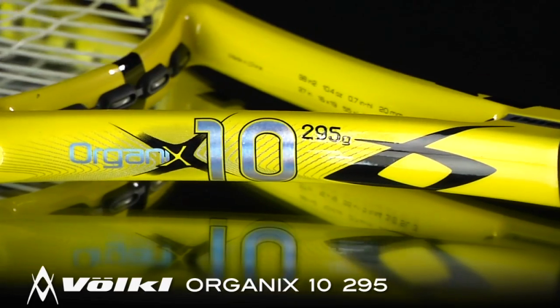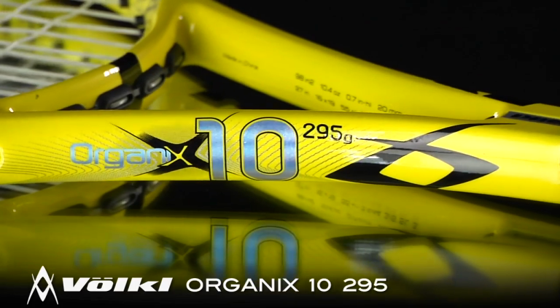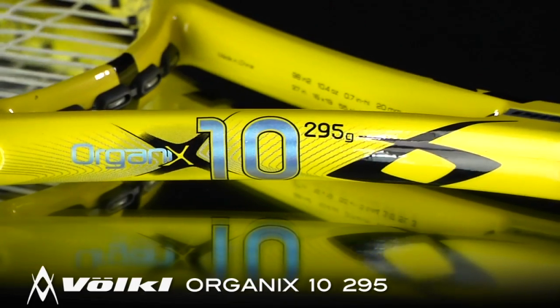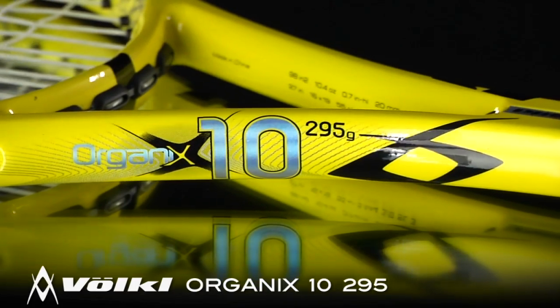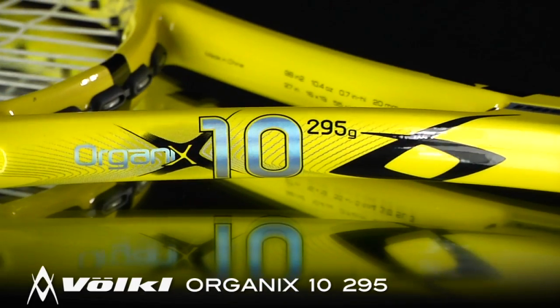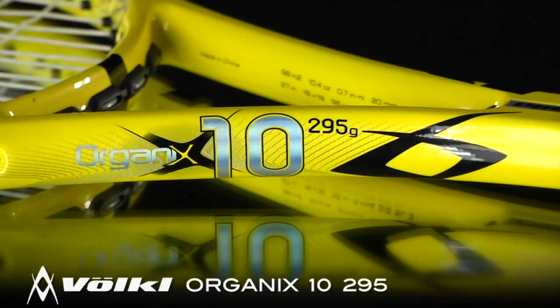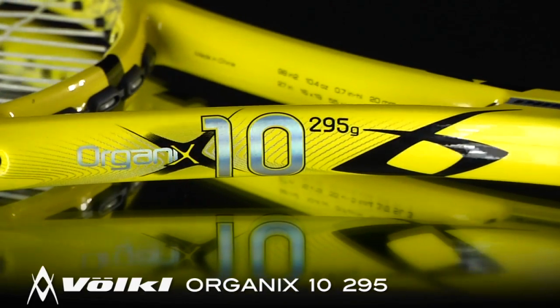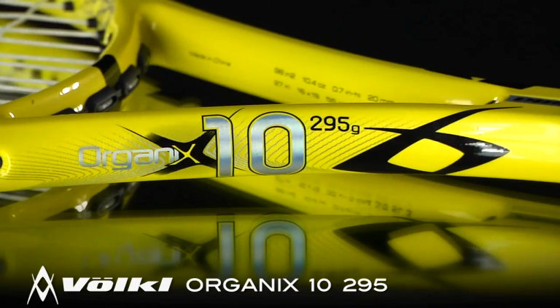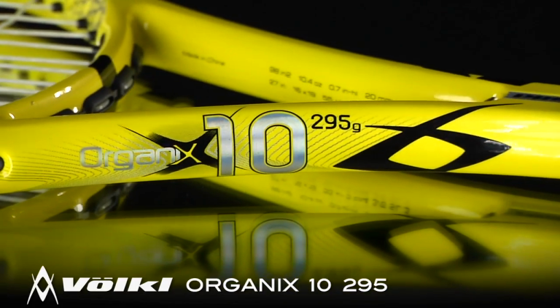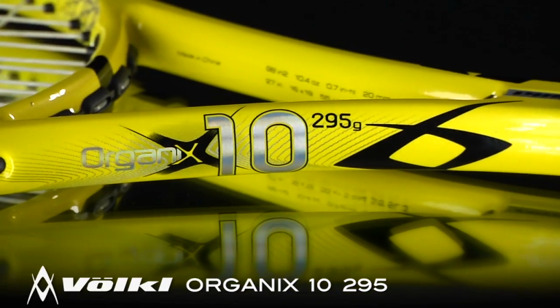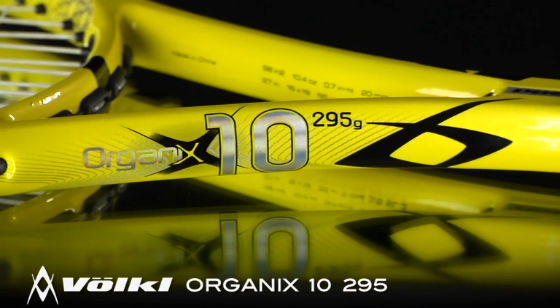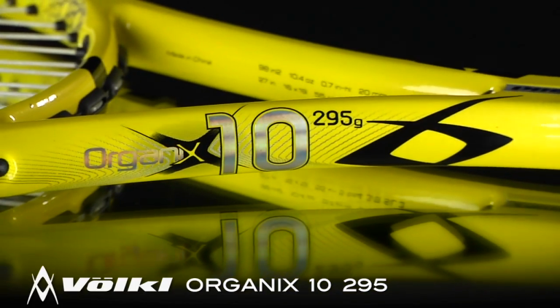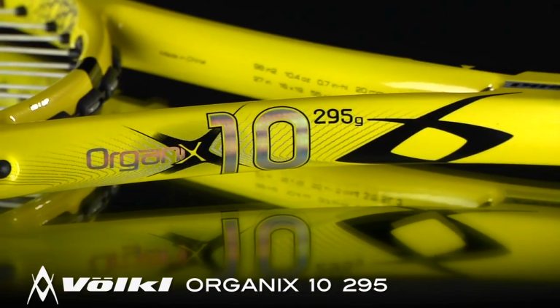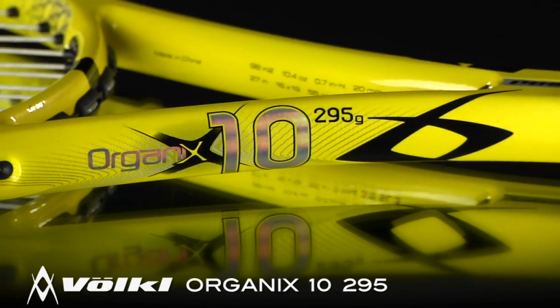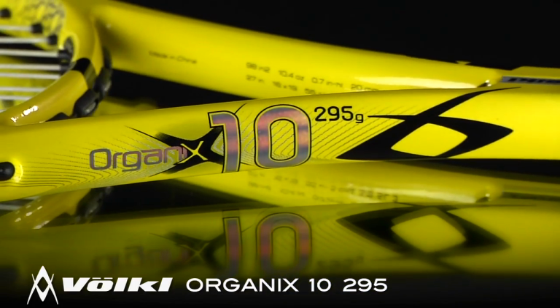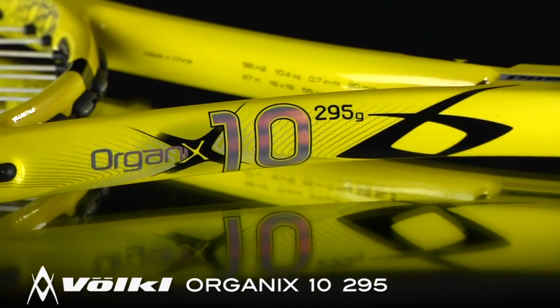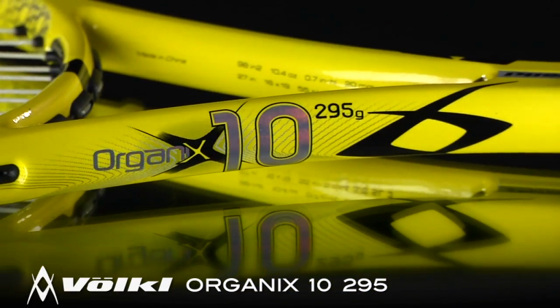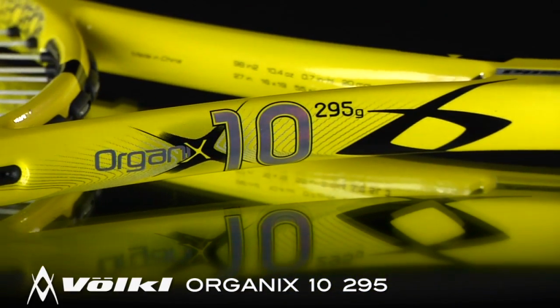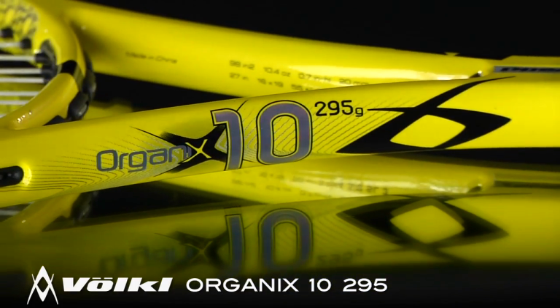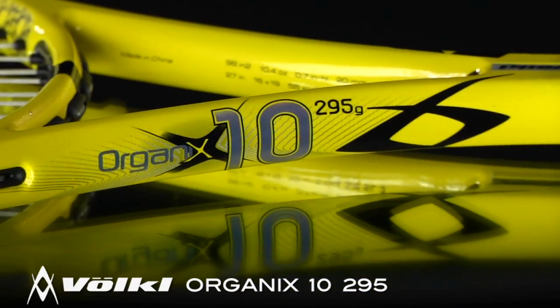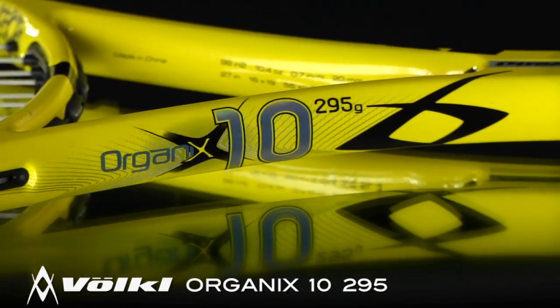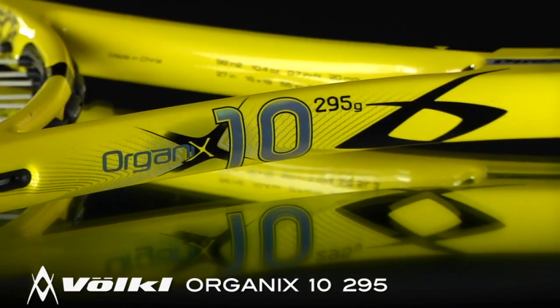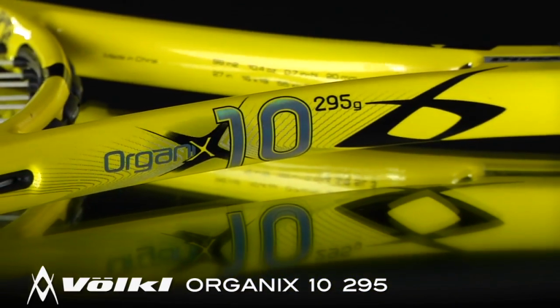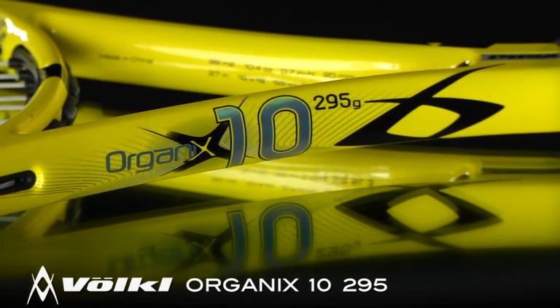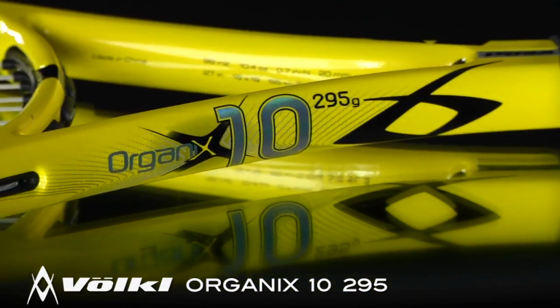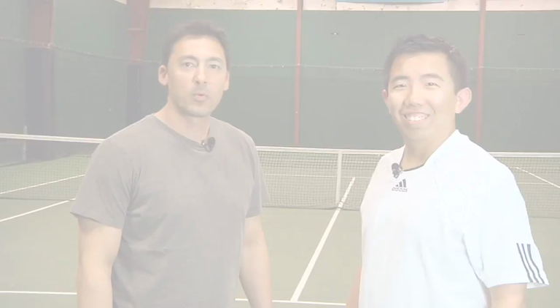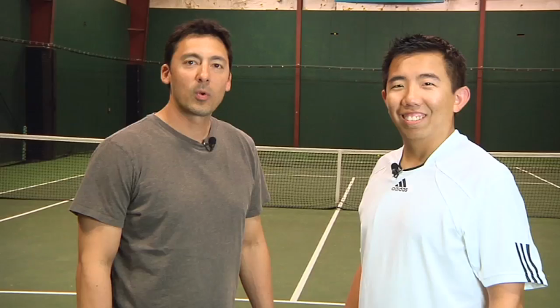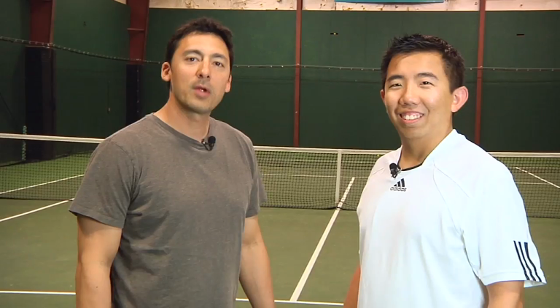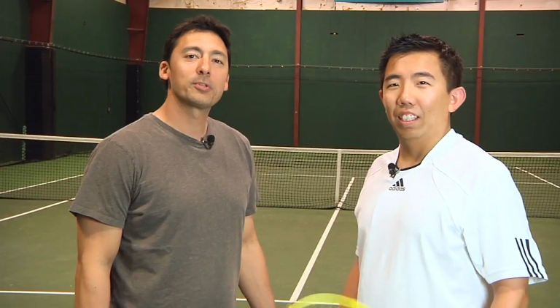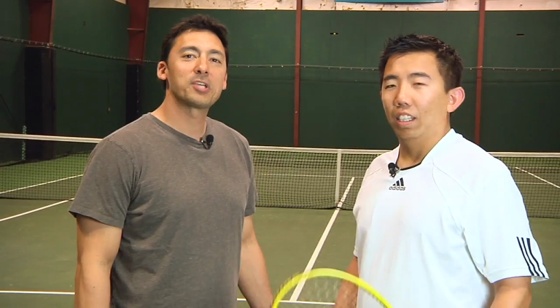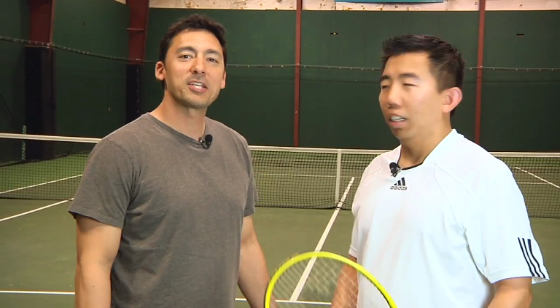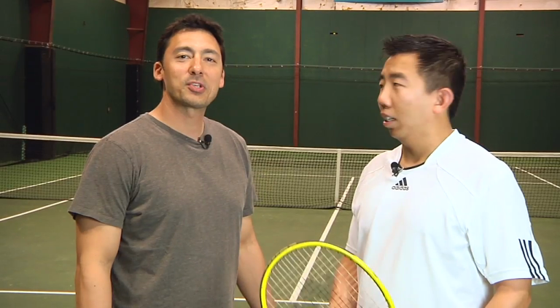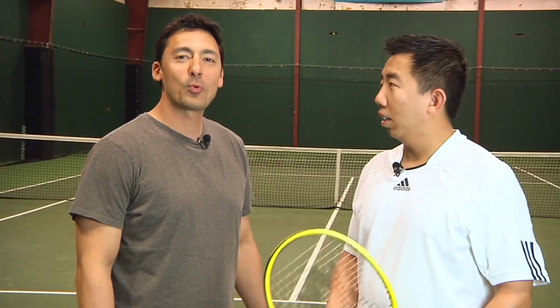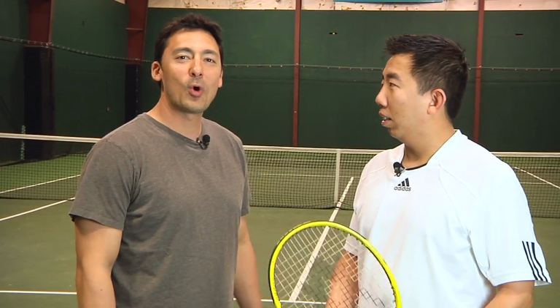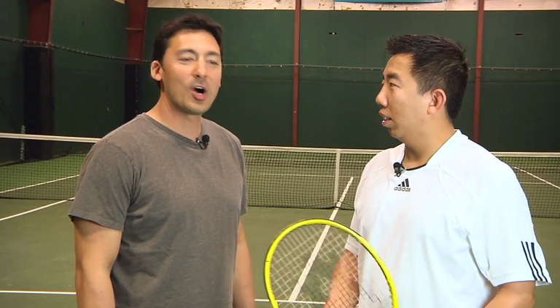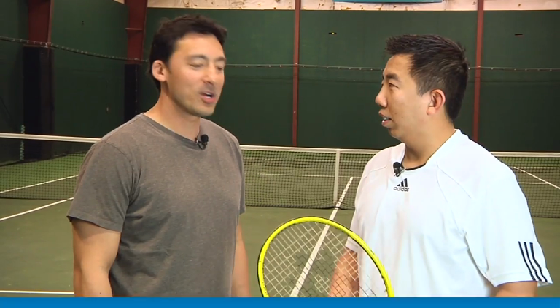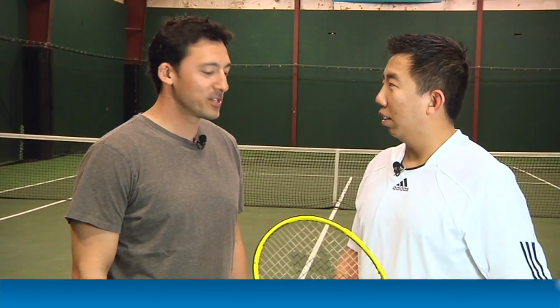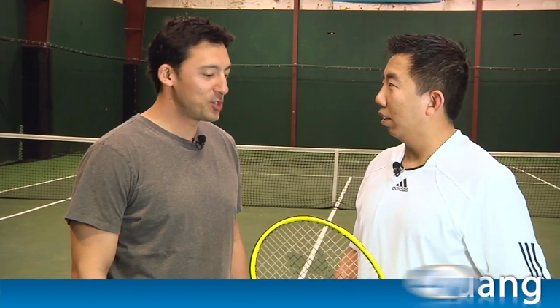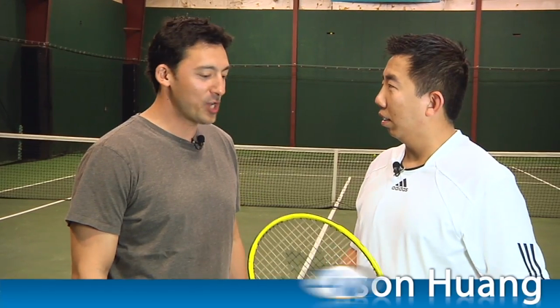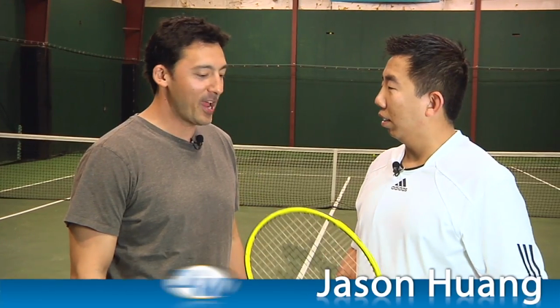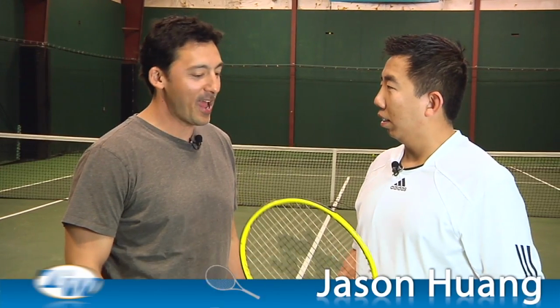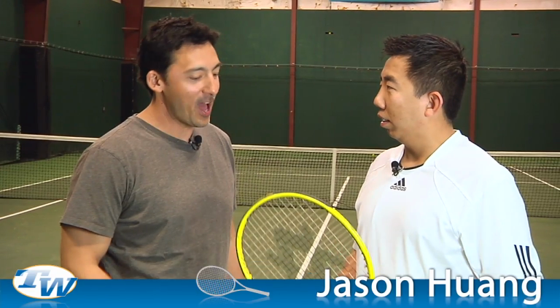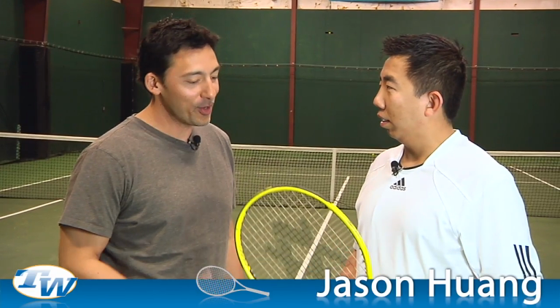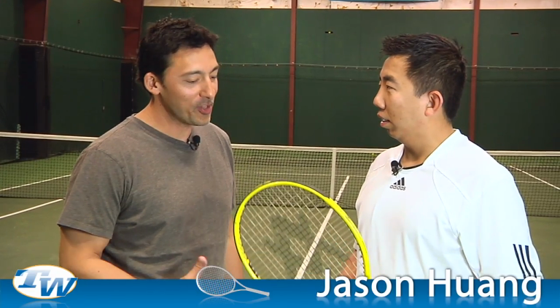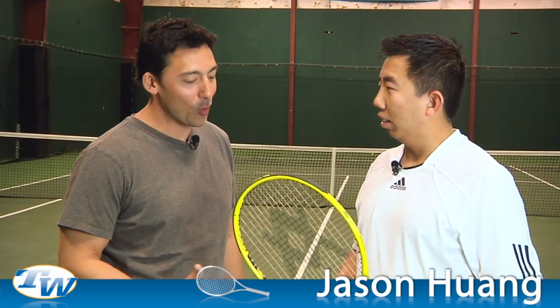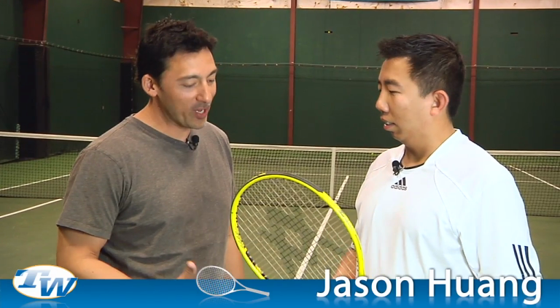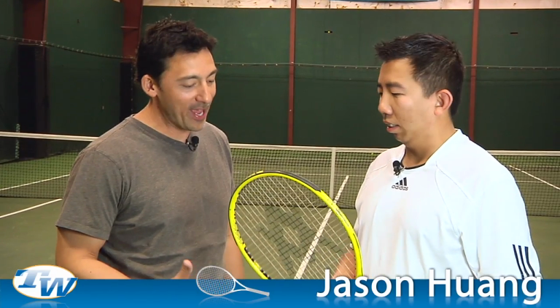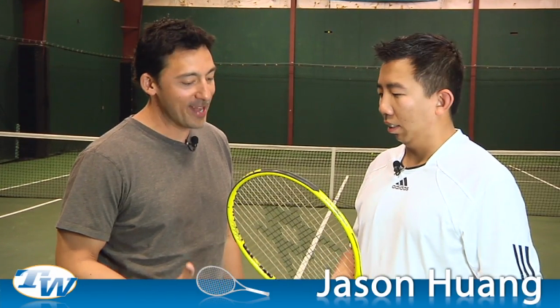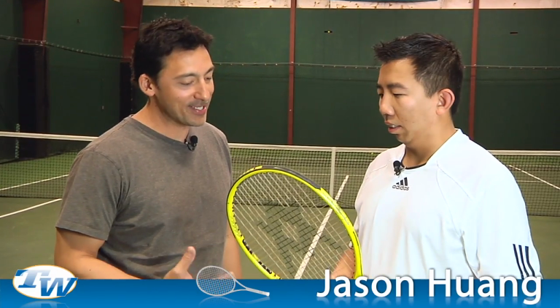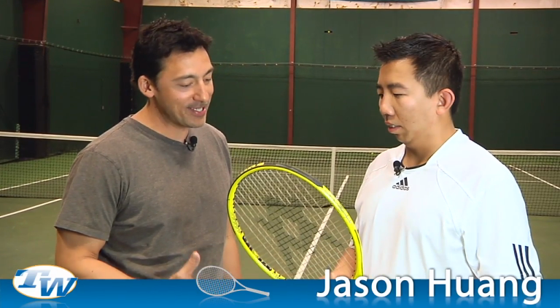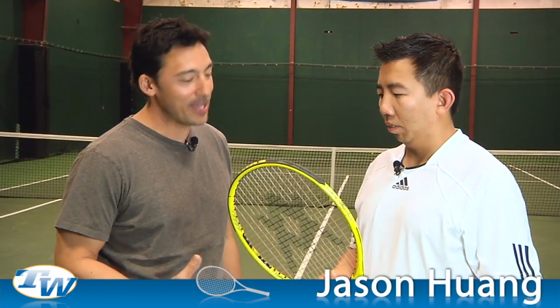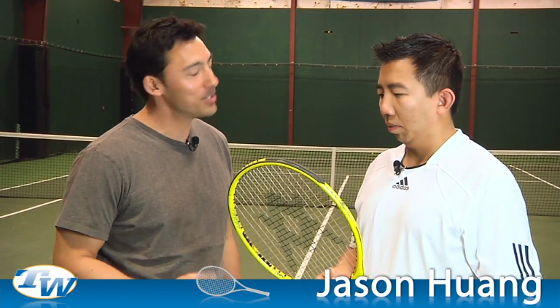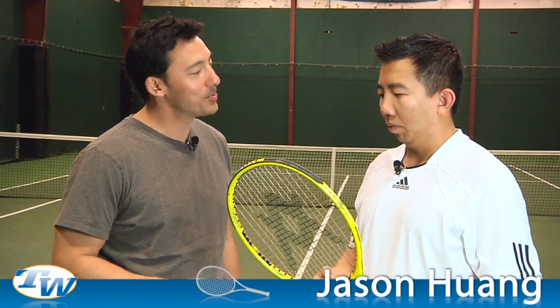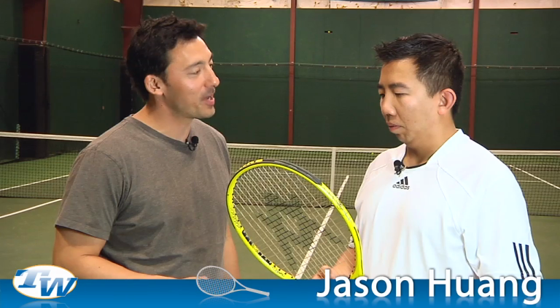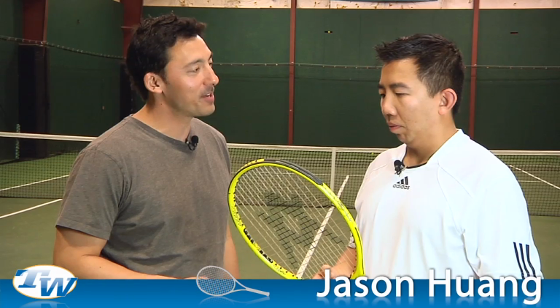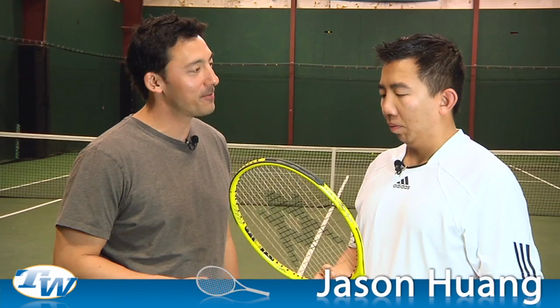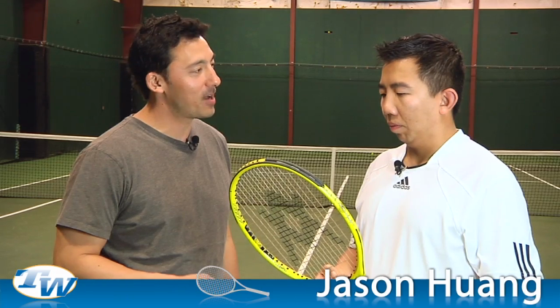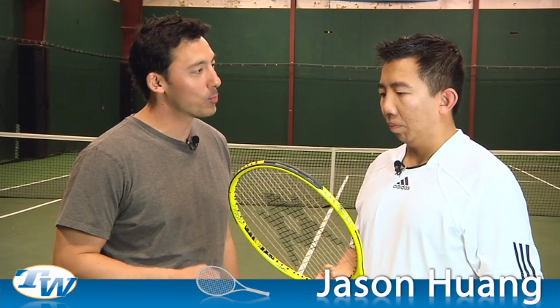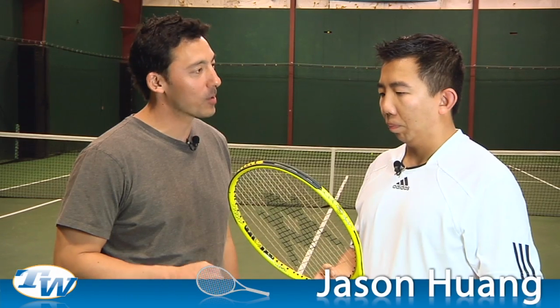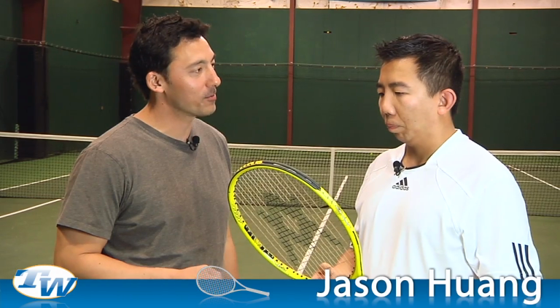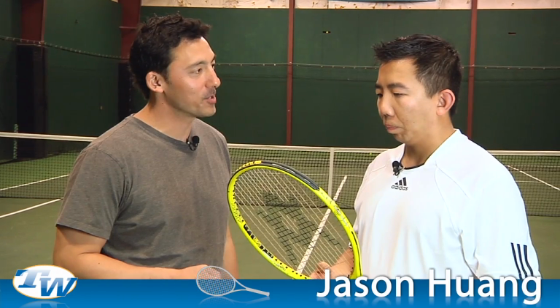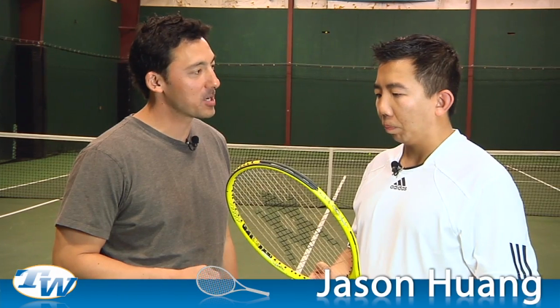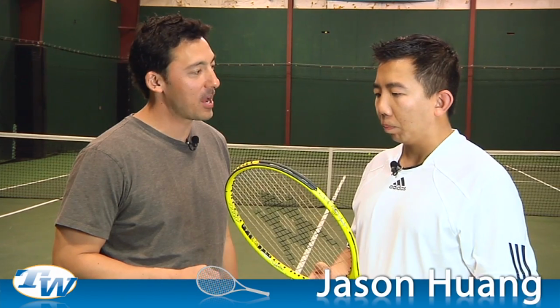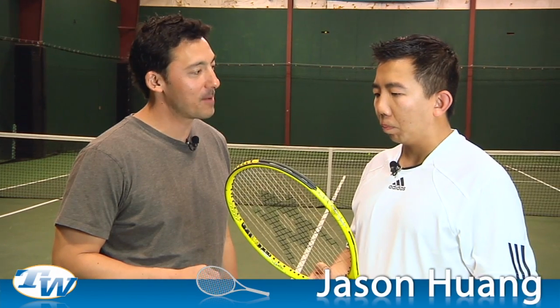Let's check in with our play testers to see what they thought. We're here with Jason Huang. Jay, how did the Organics 10 295 work for your game?